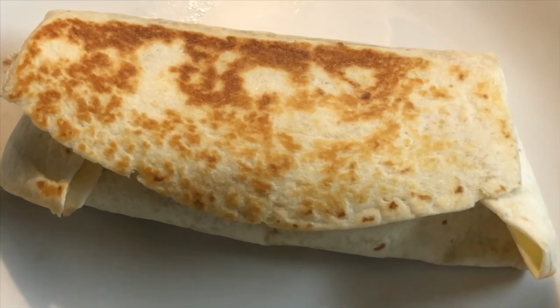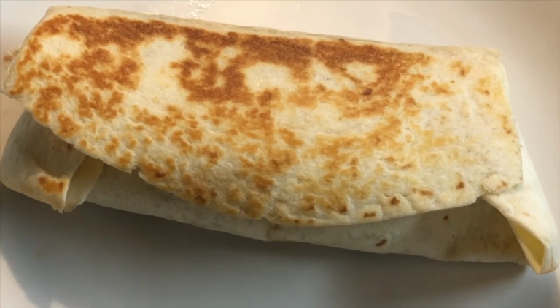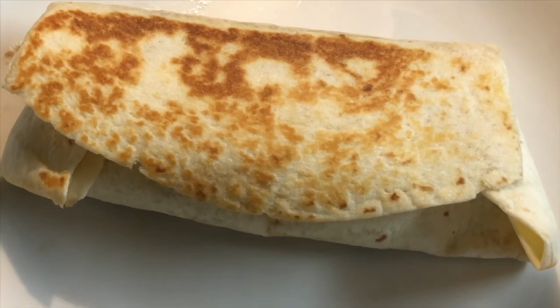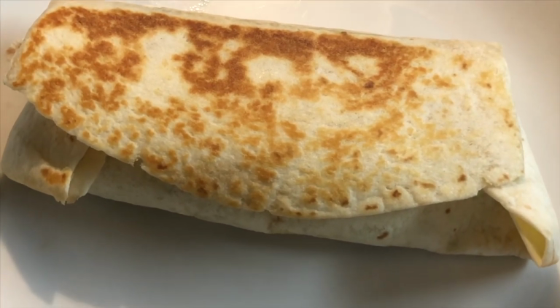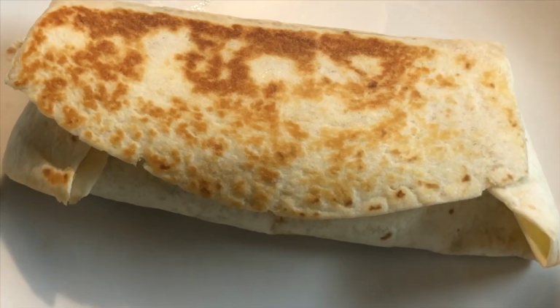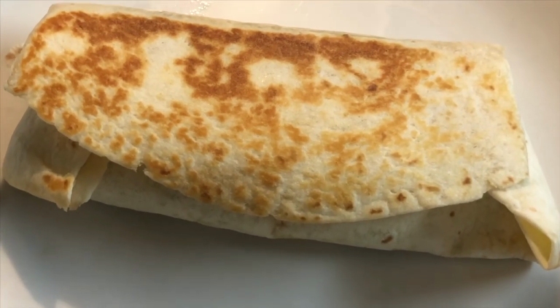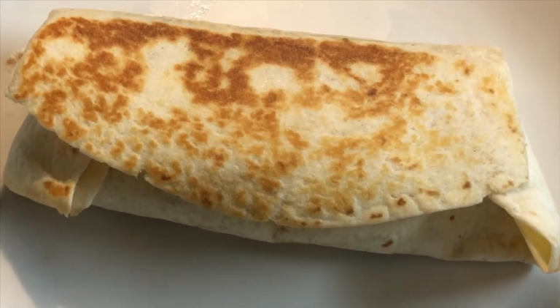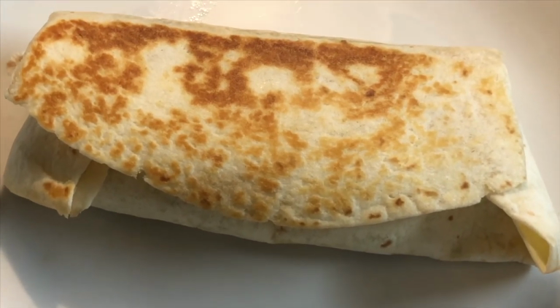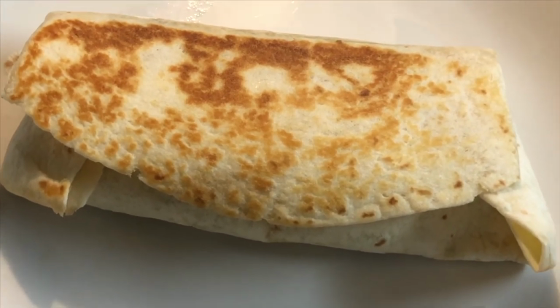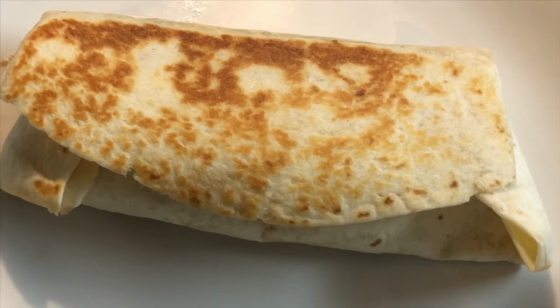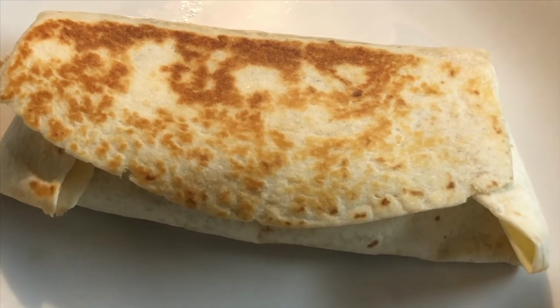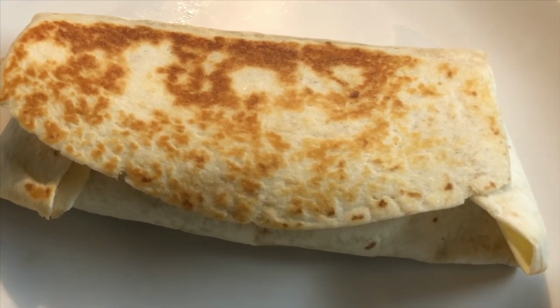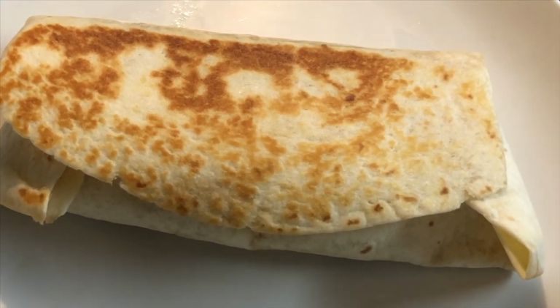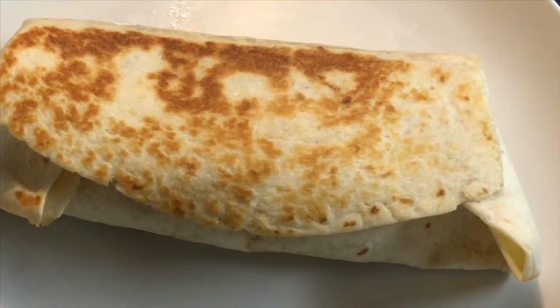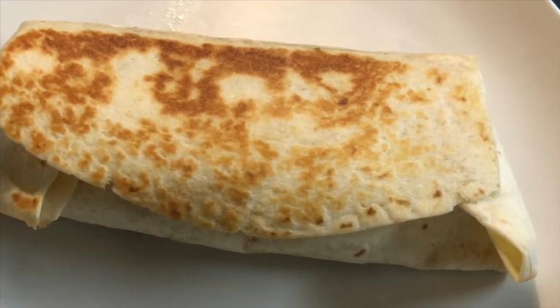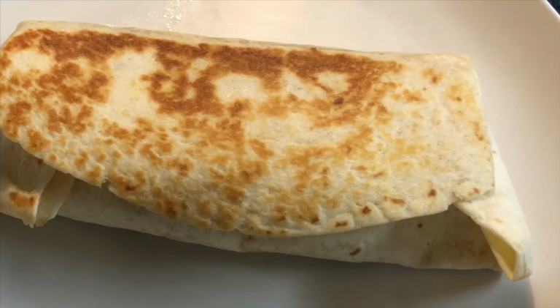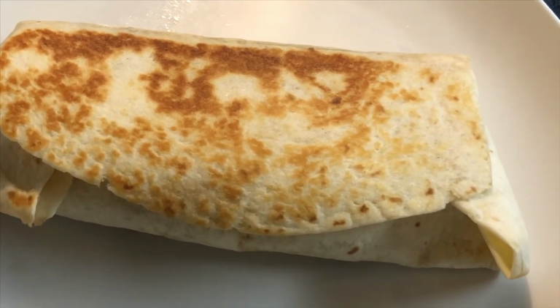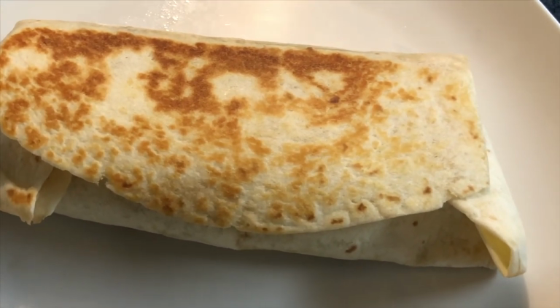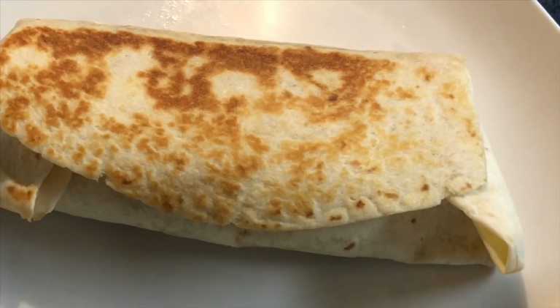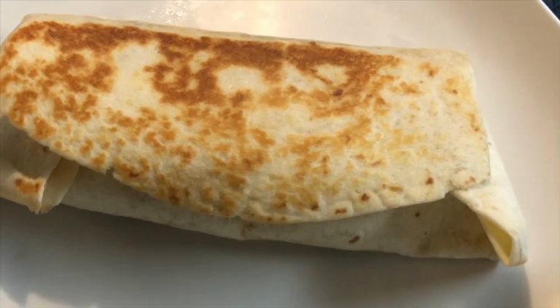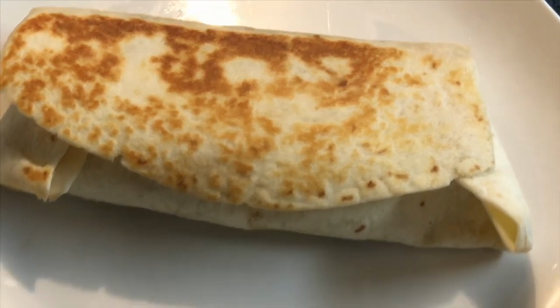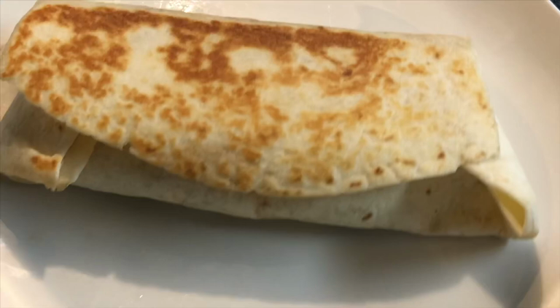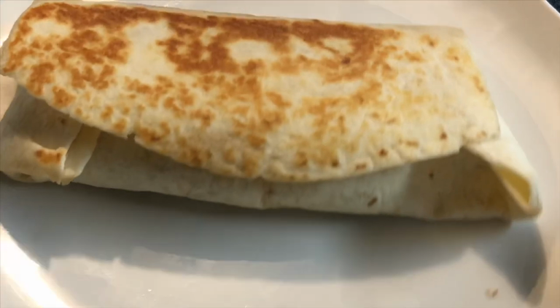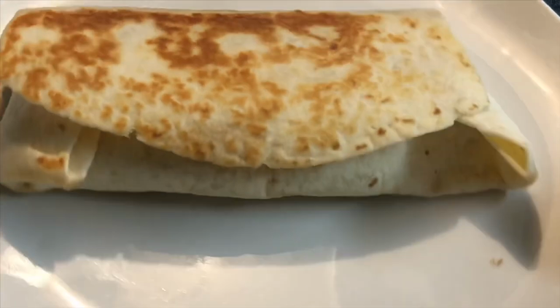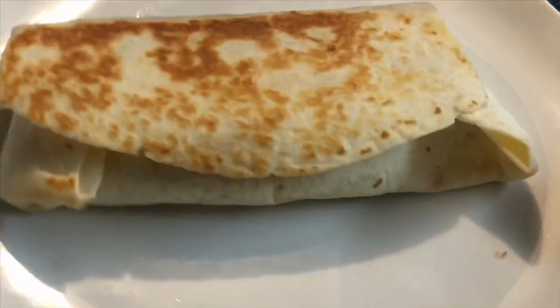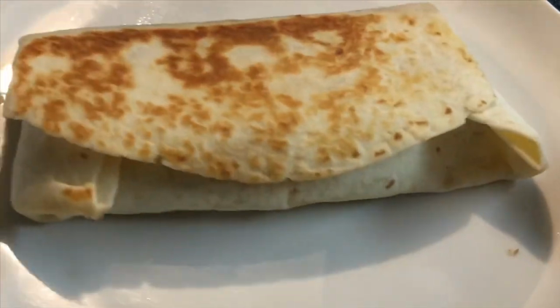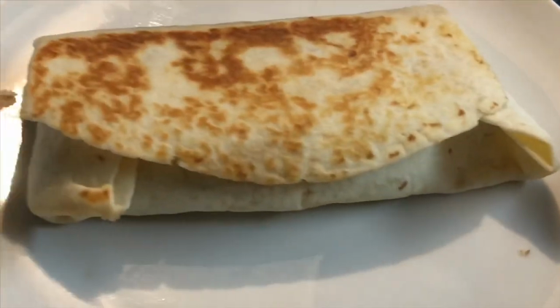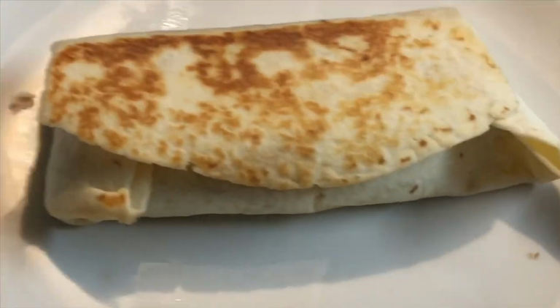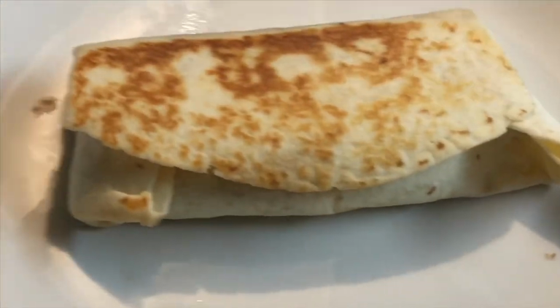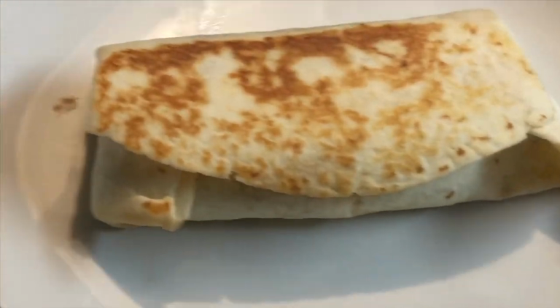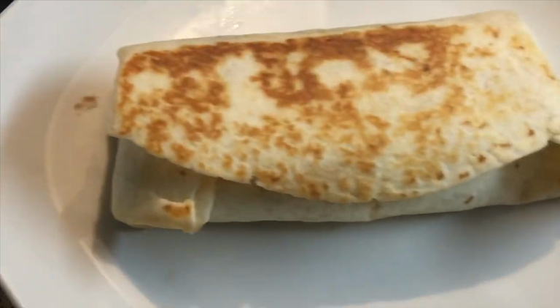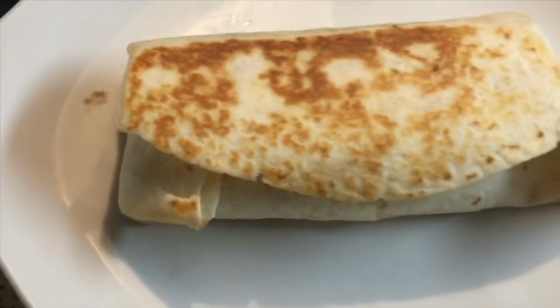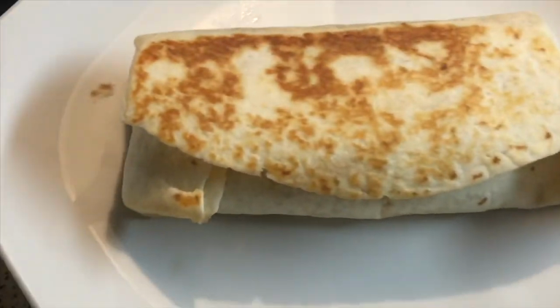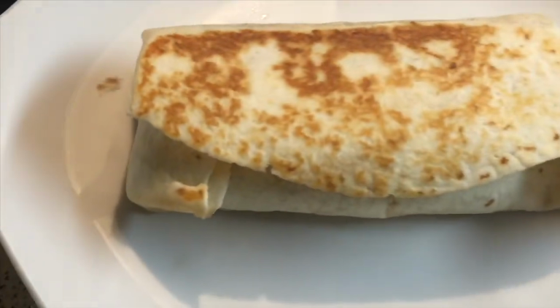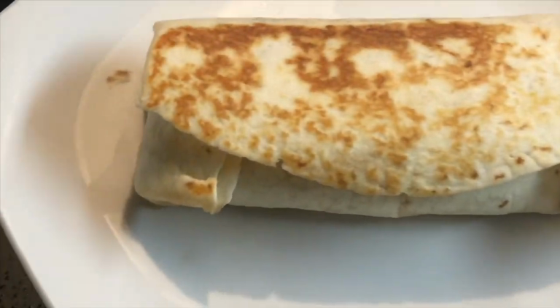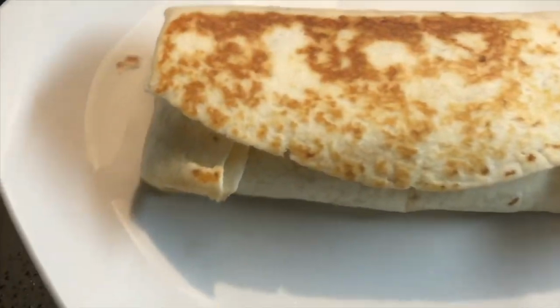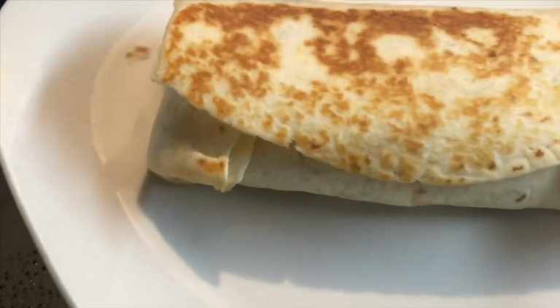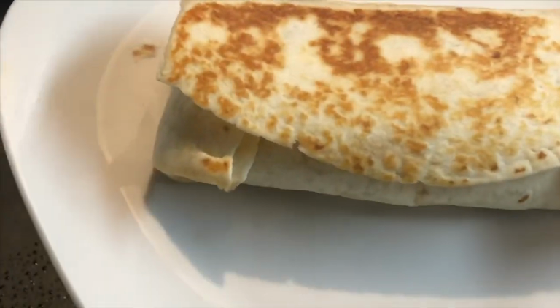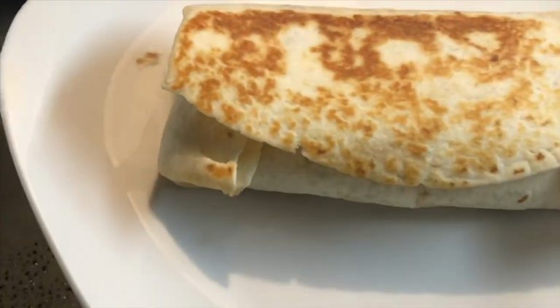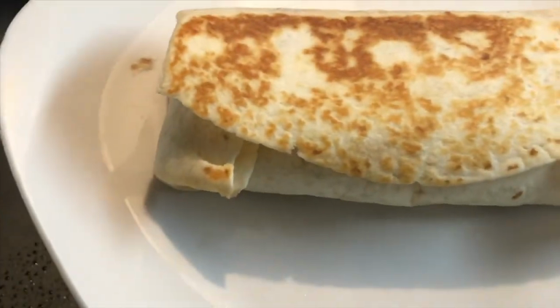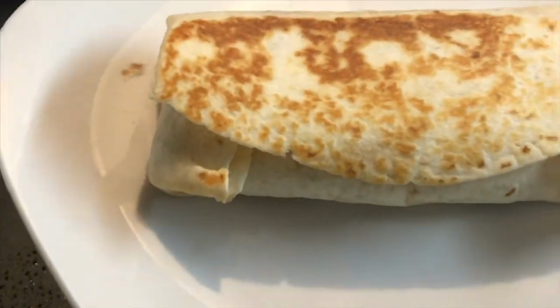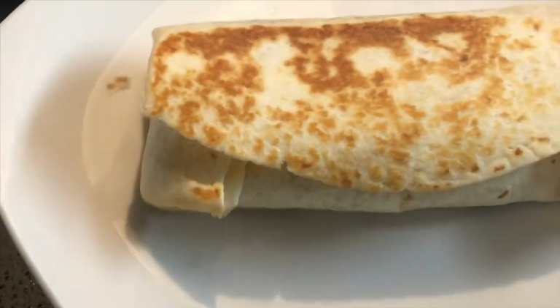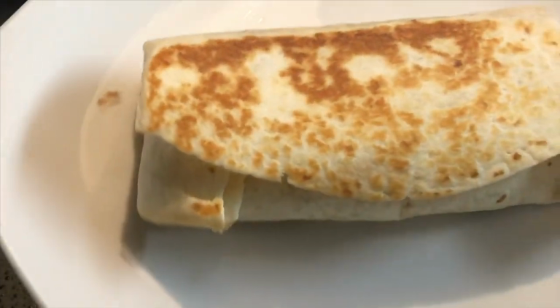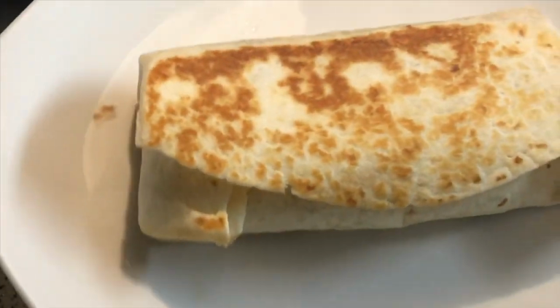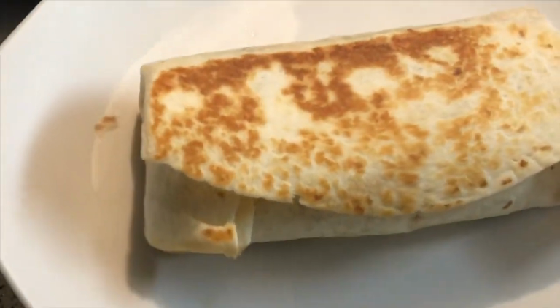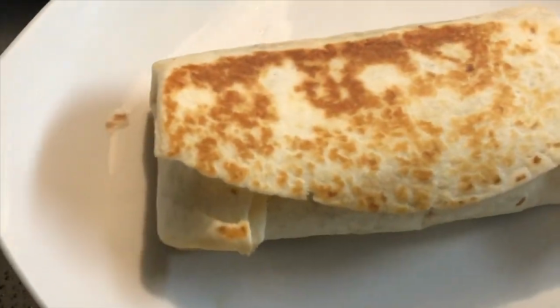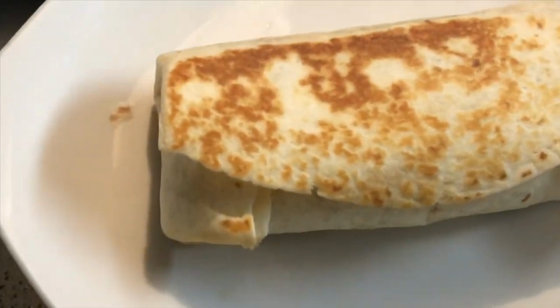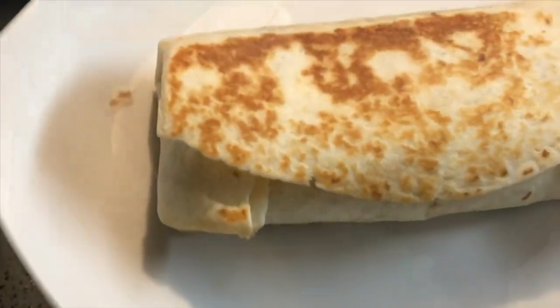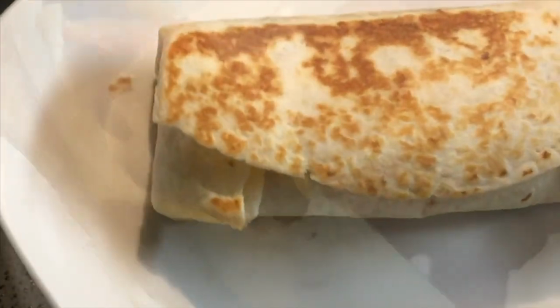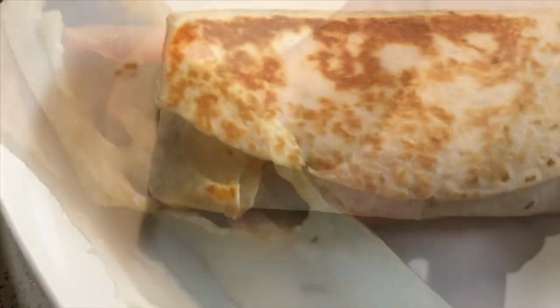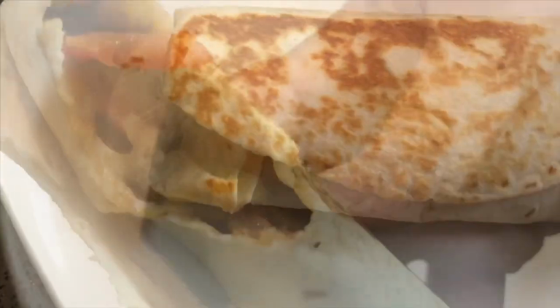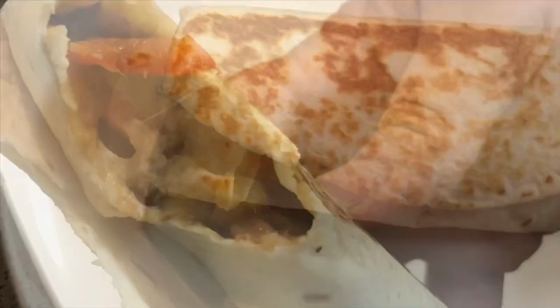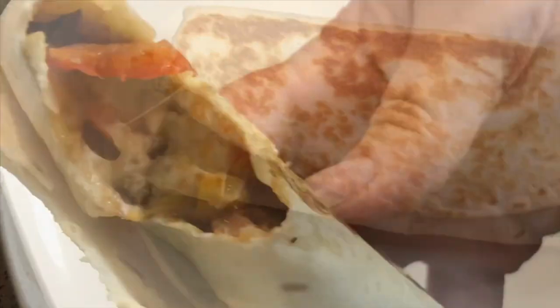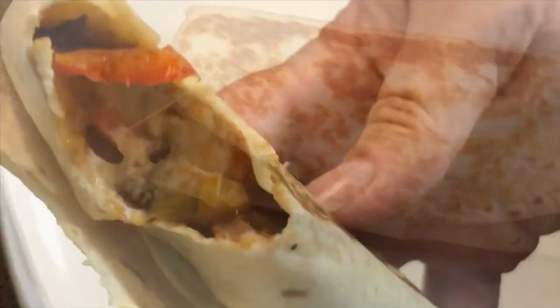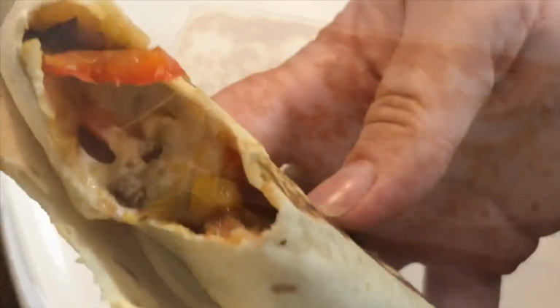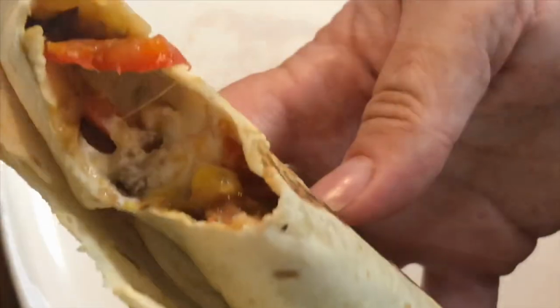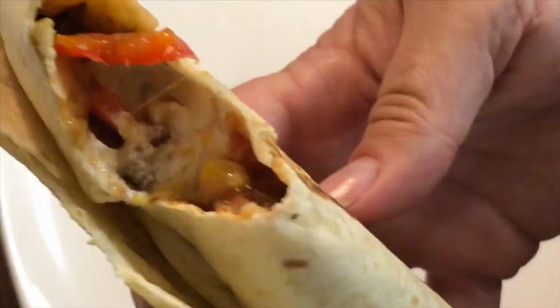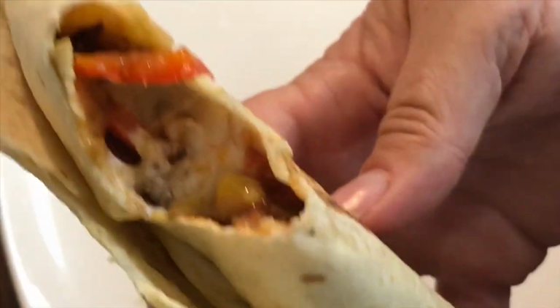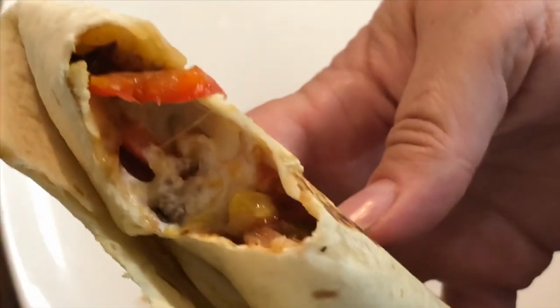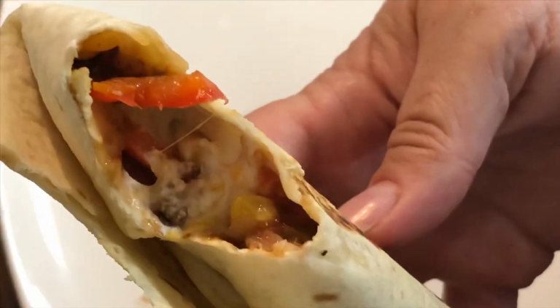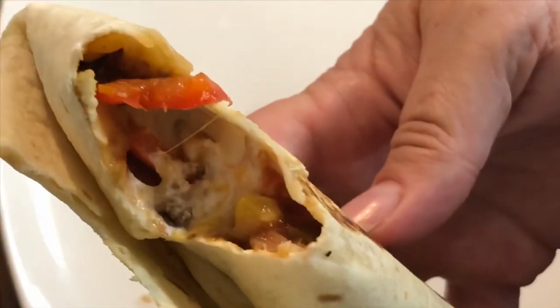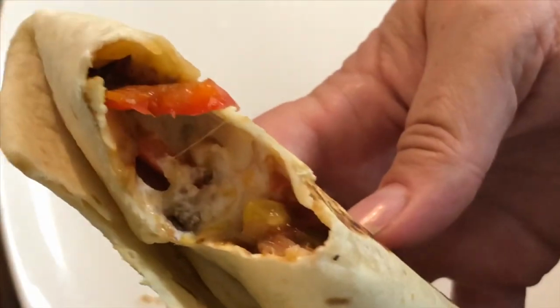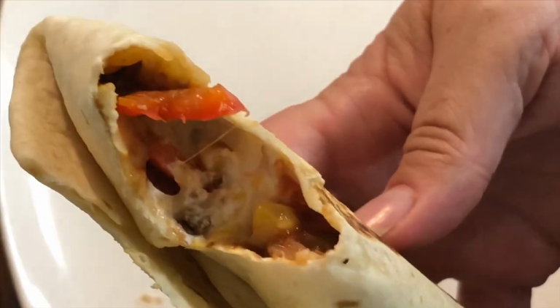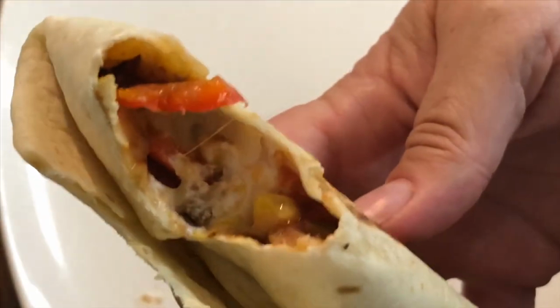This should make about six to eight depending on how much filling you put inside. Let's give it a taste — excellent flavor combination.